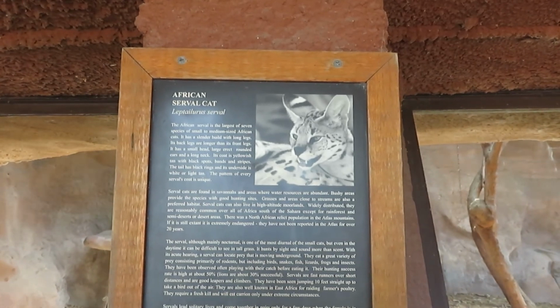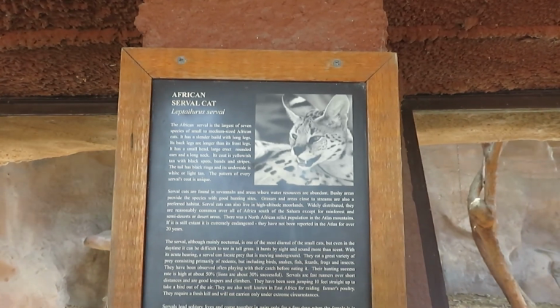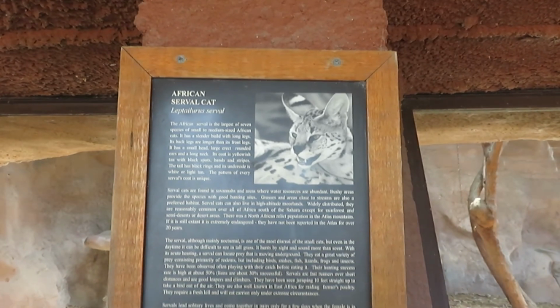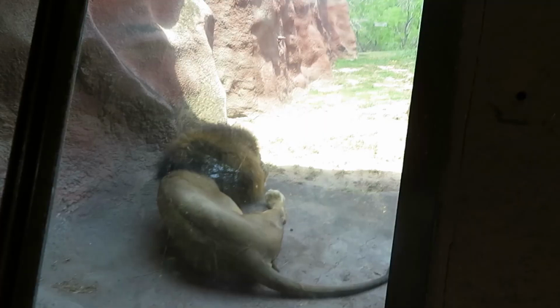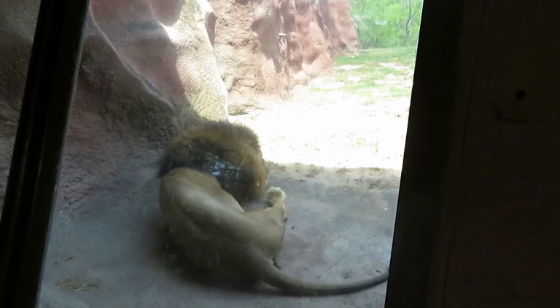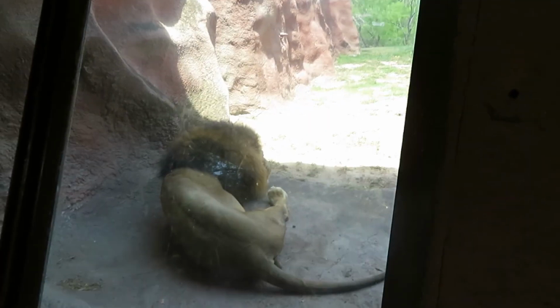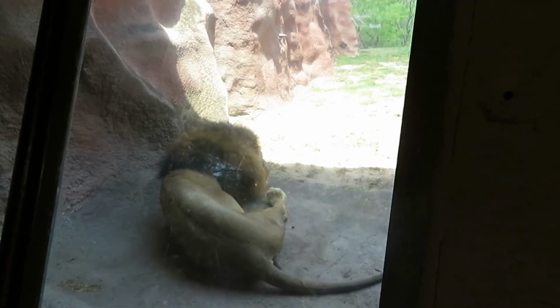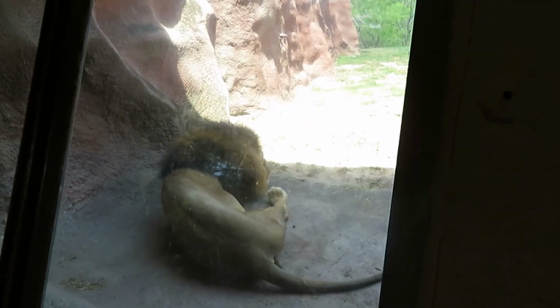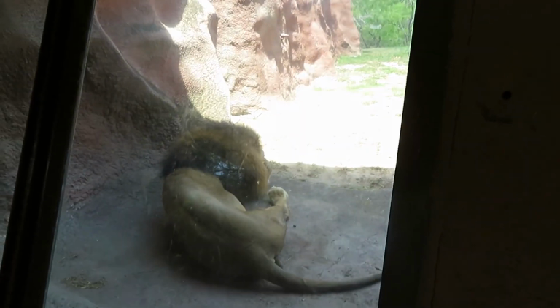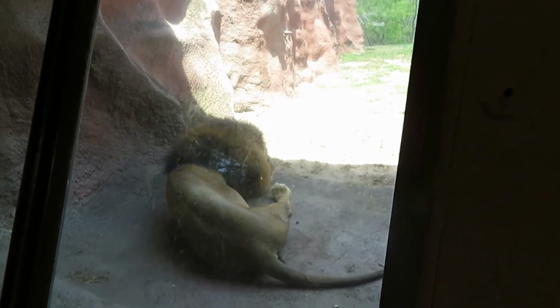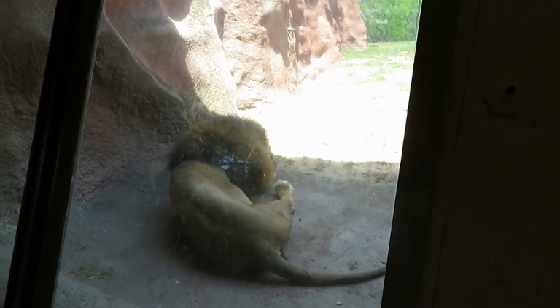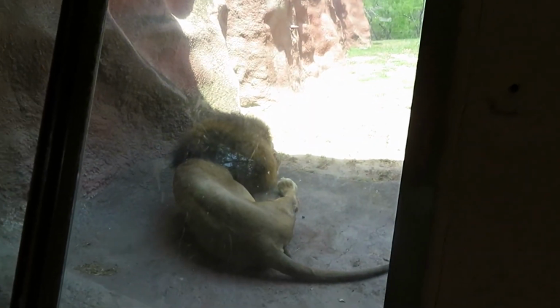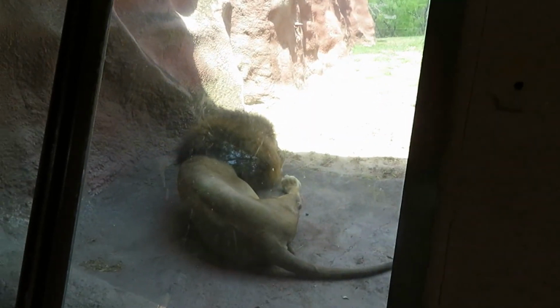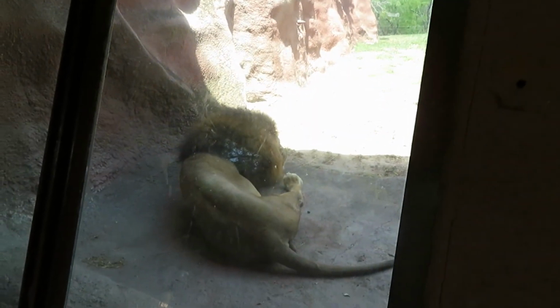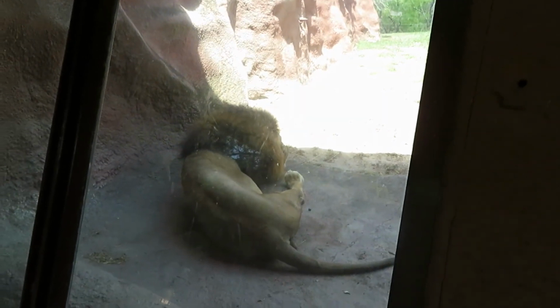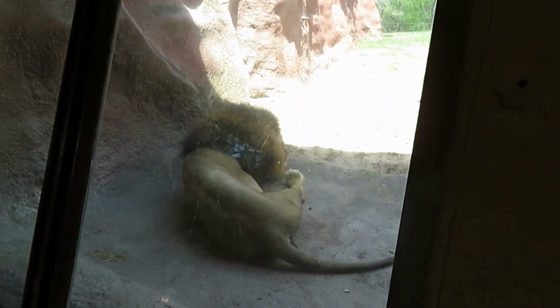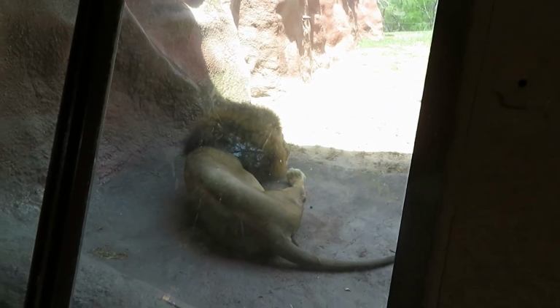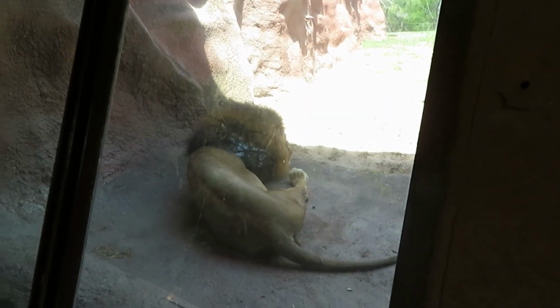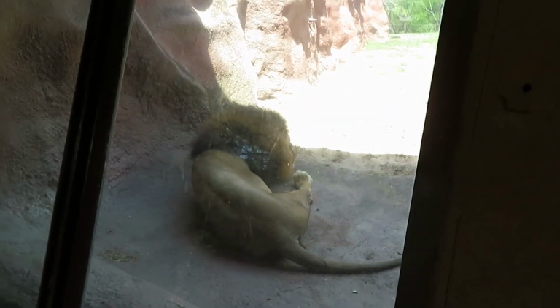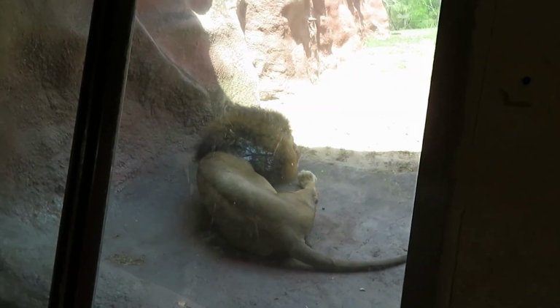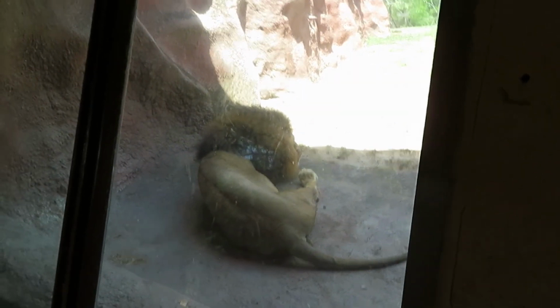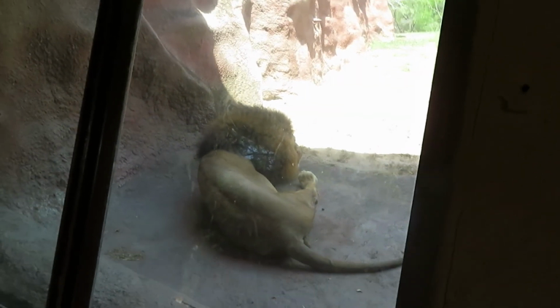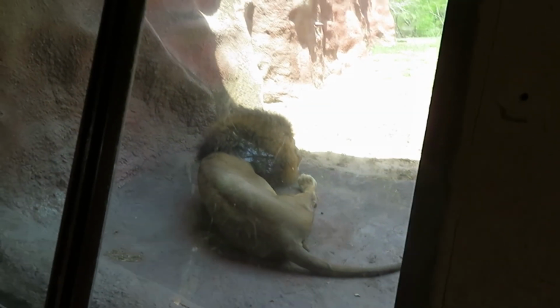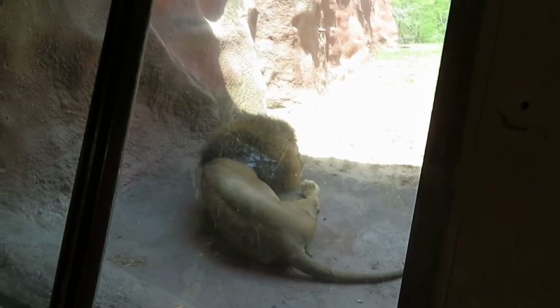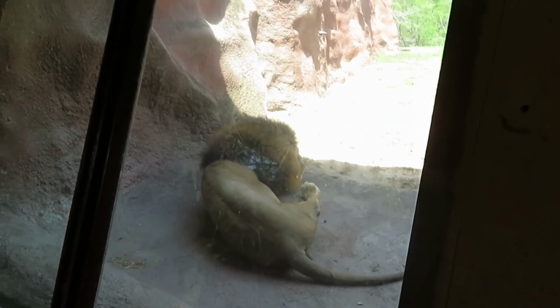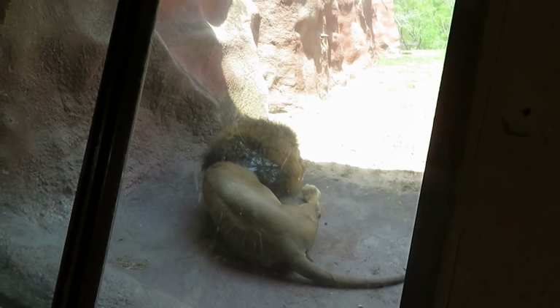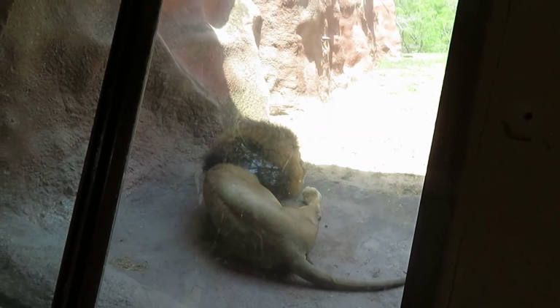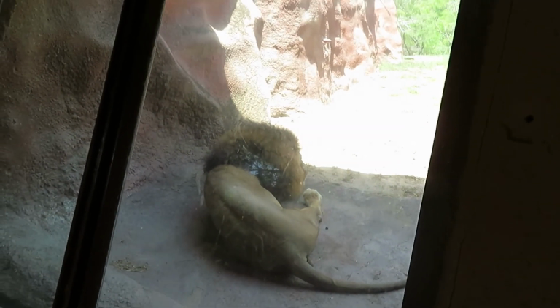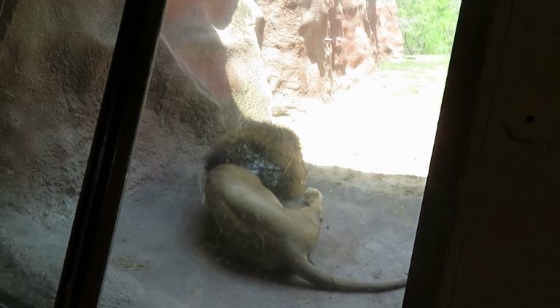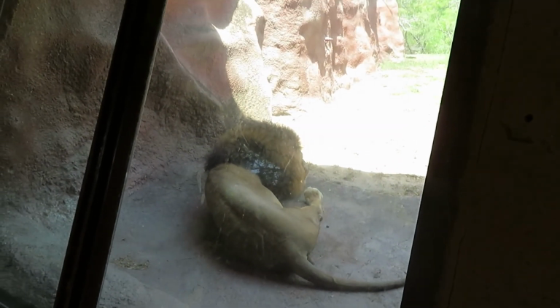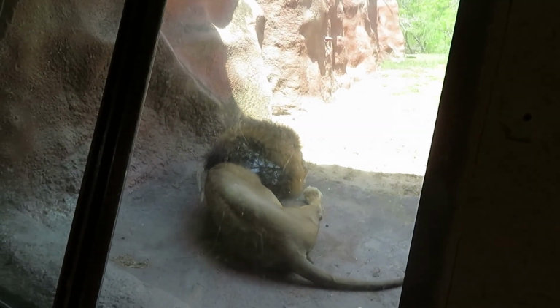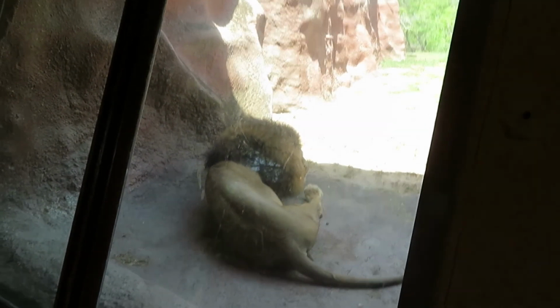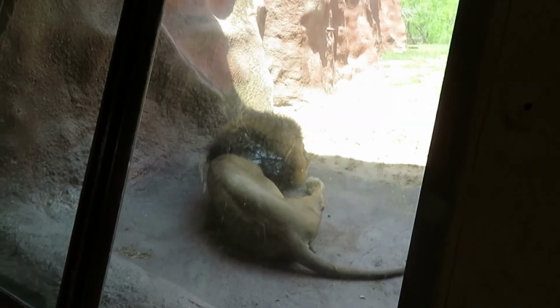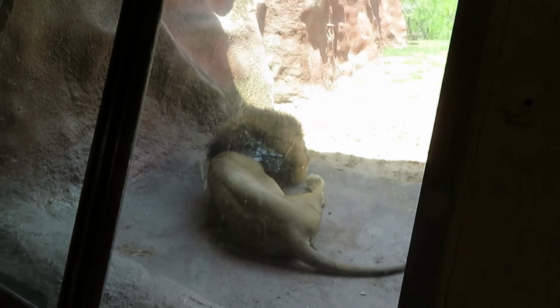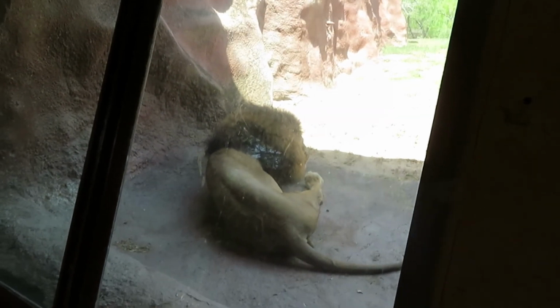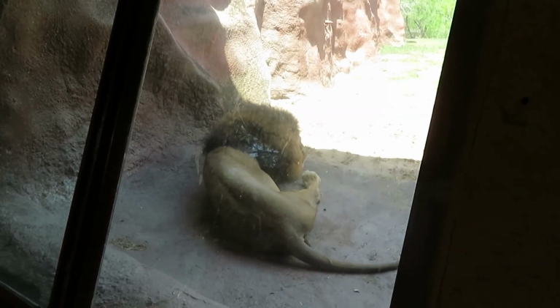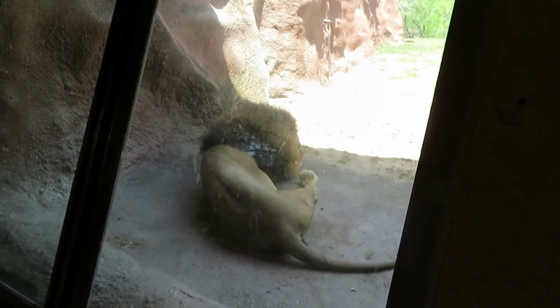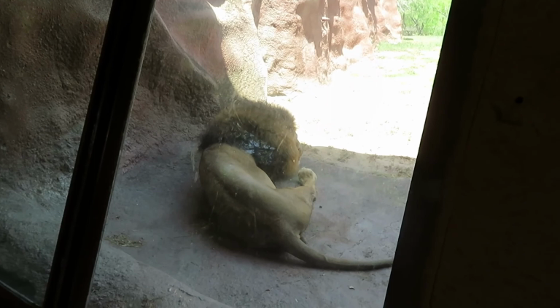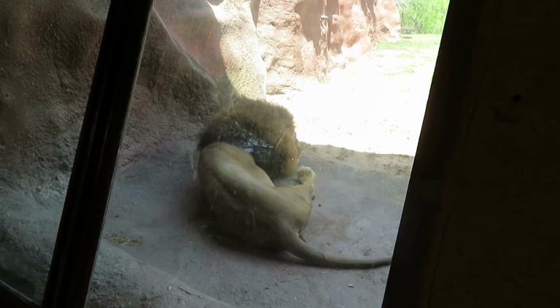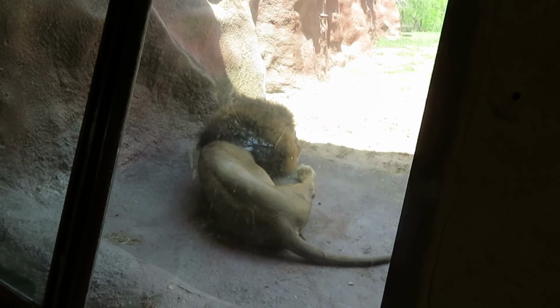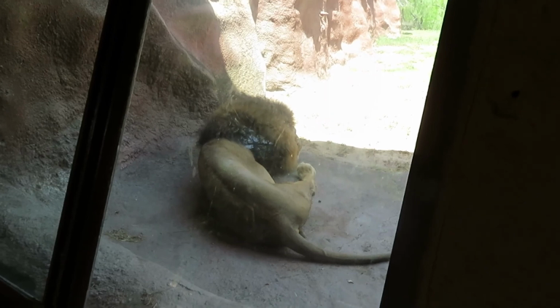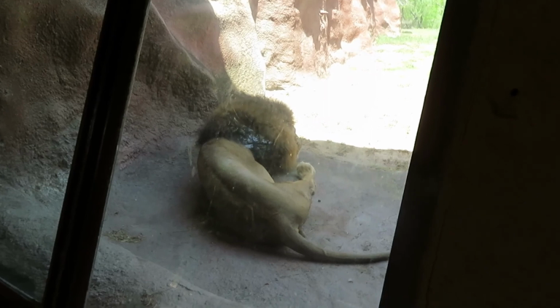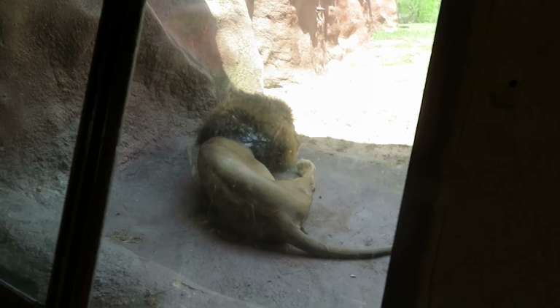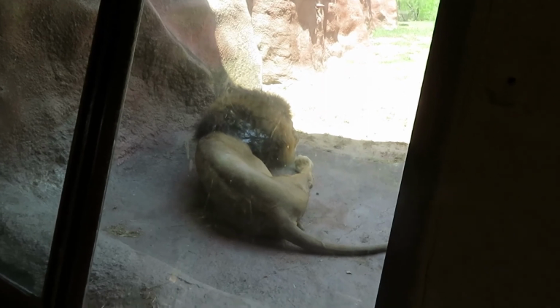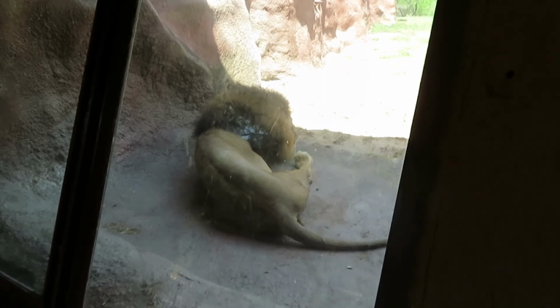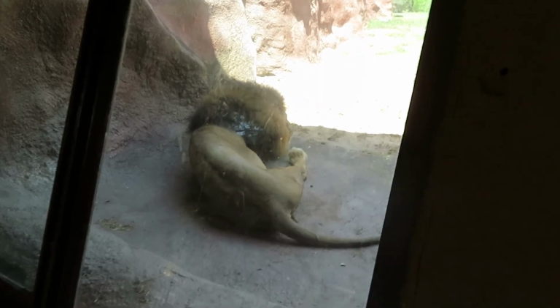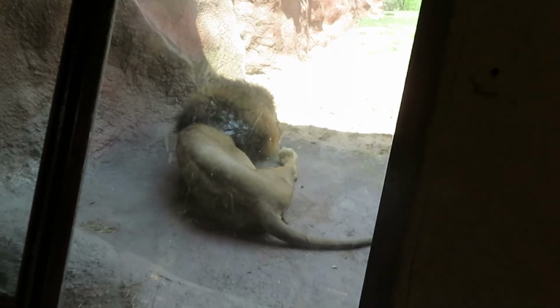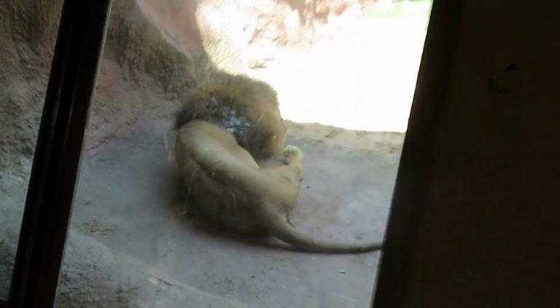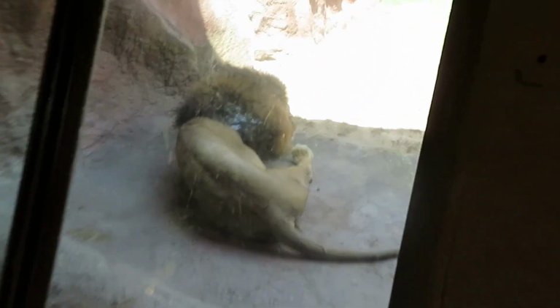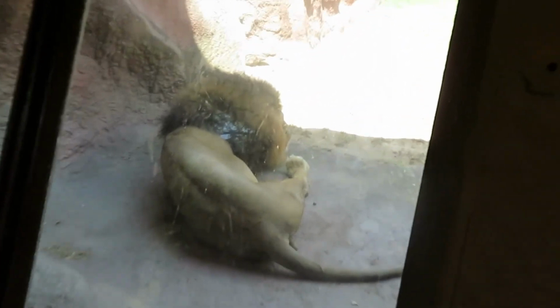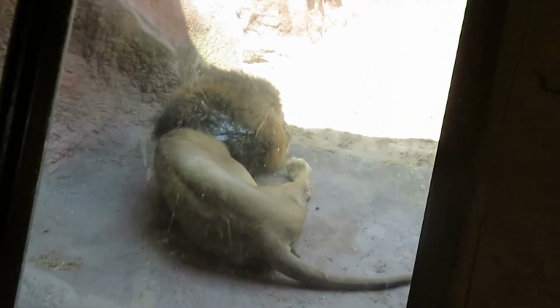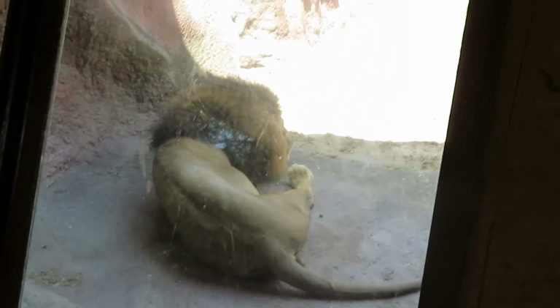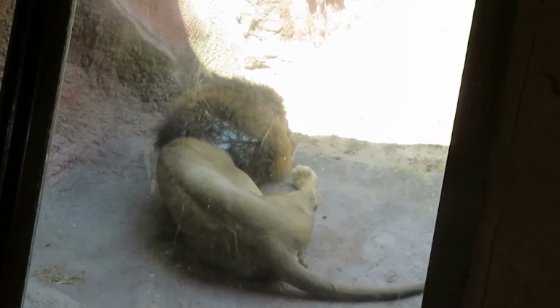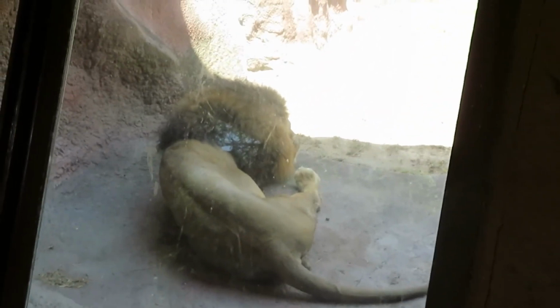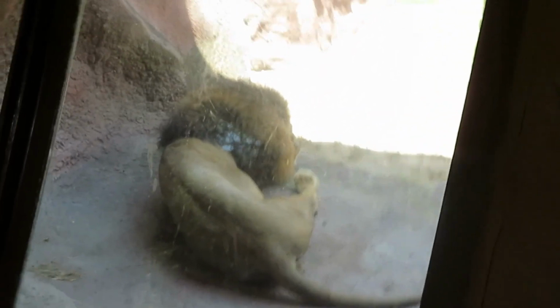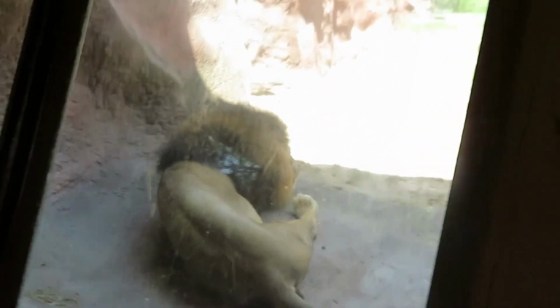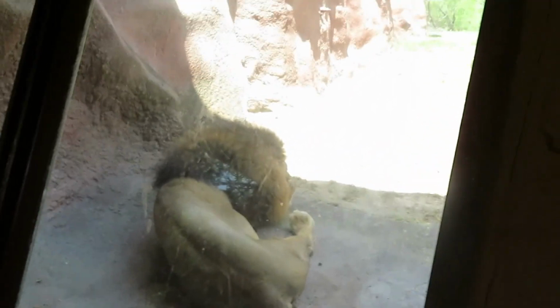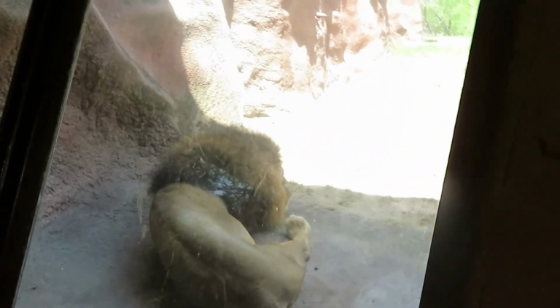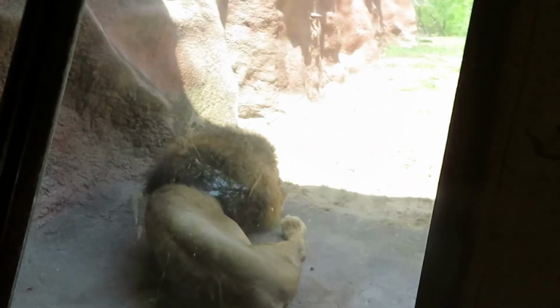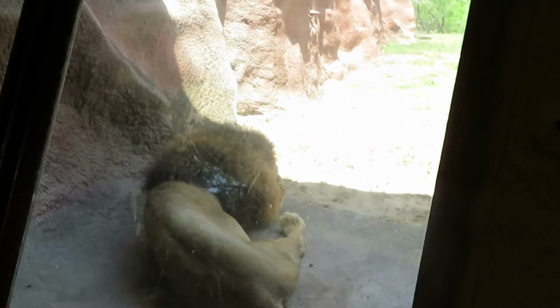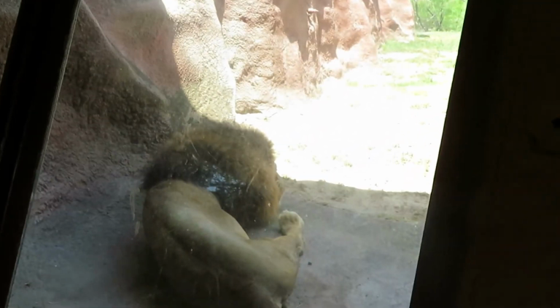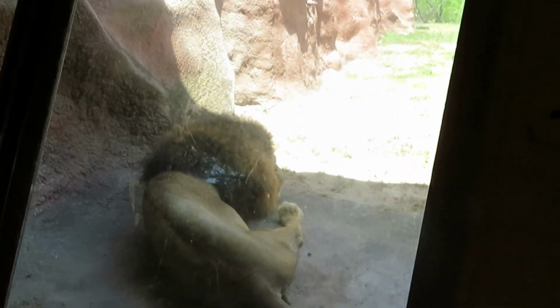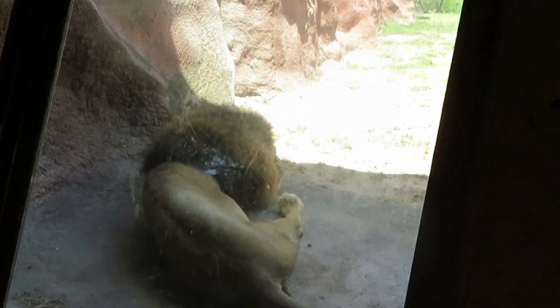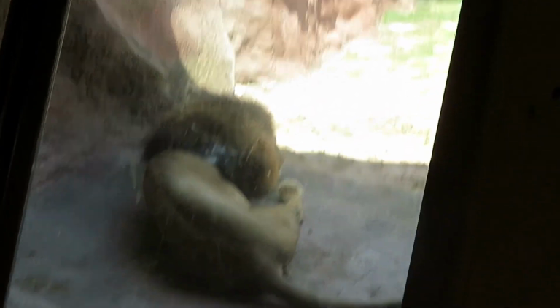I came back to the lion habitat and the male lion is finally out now — relaxing.